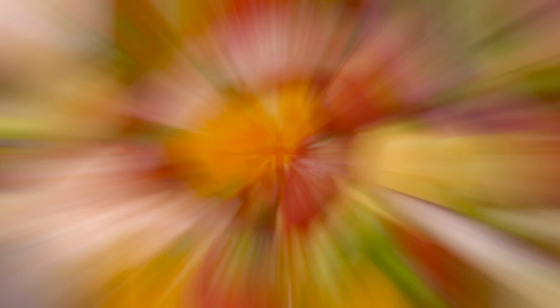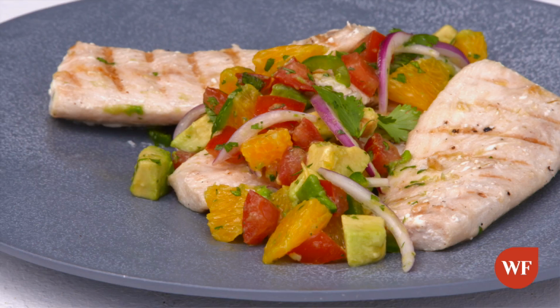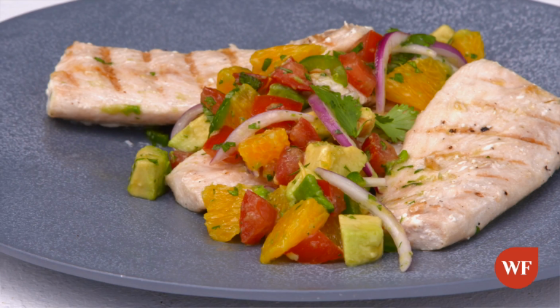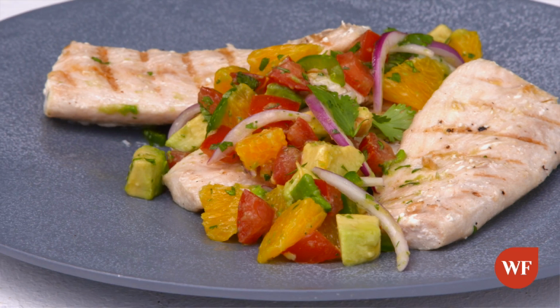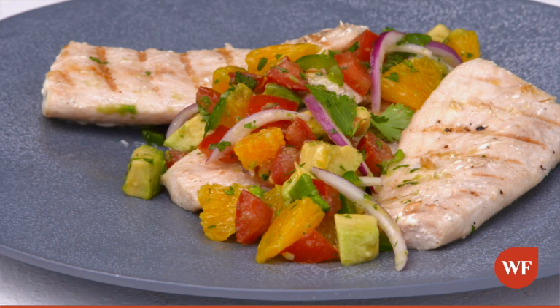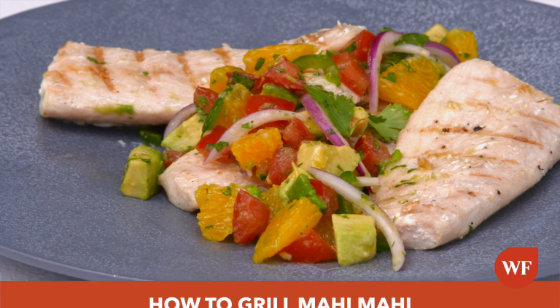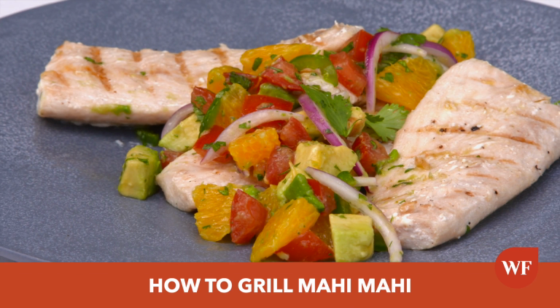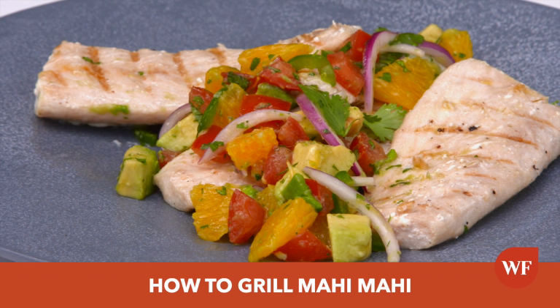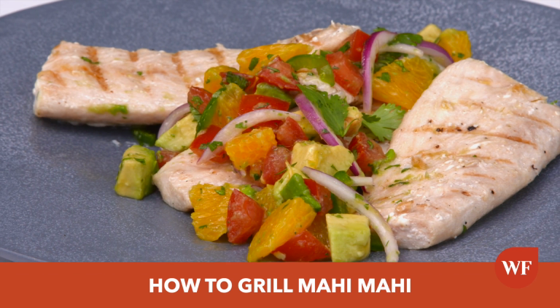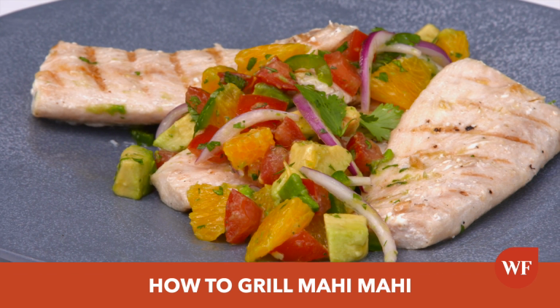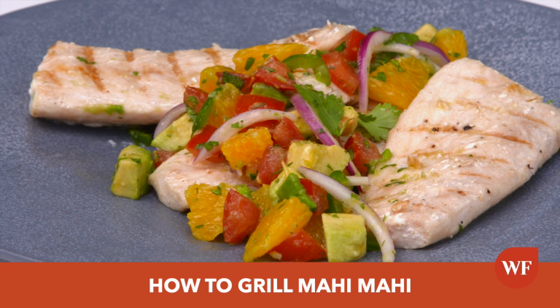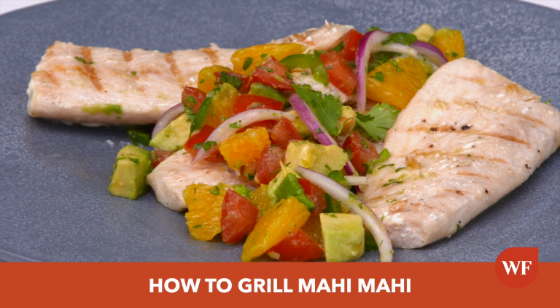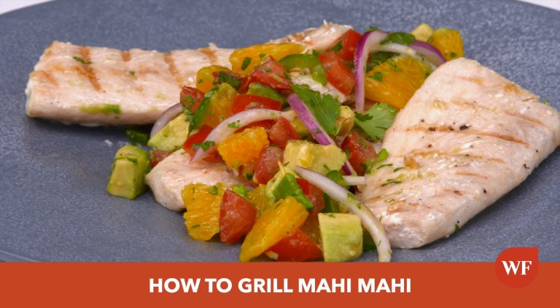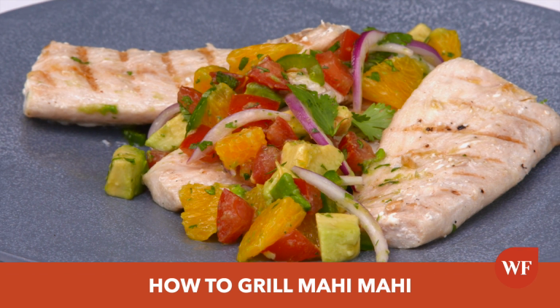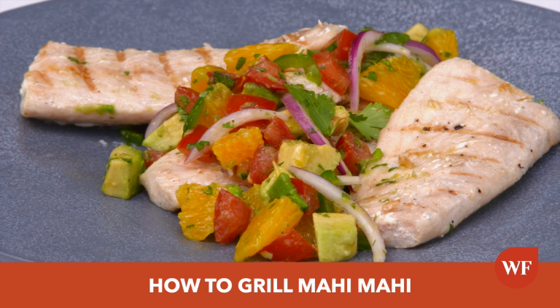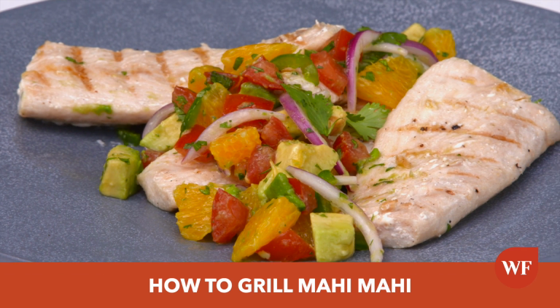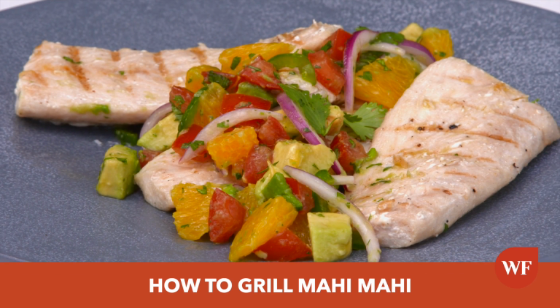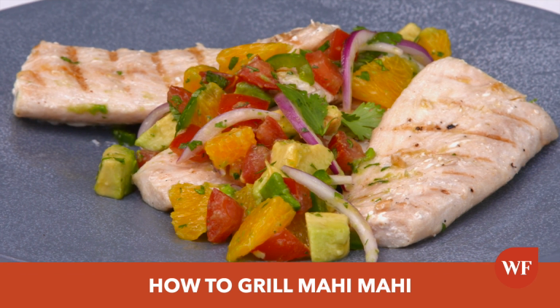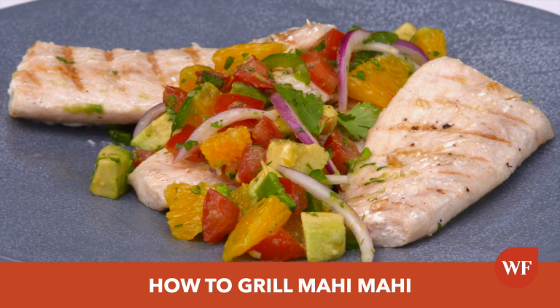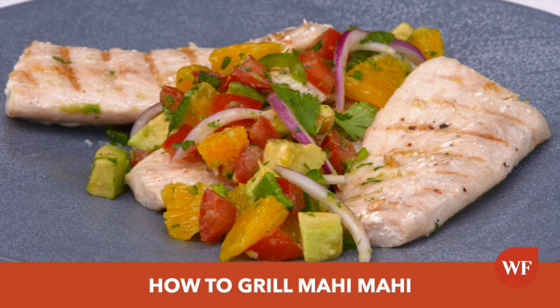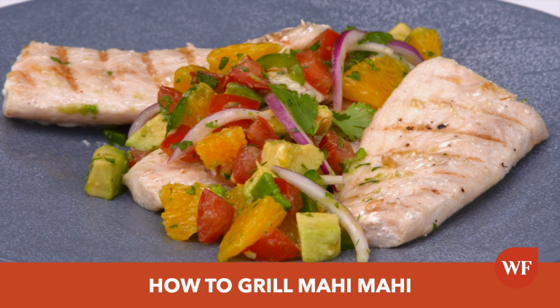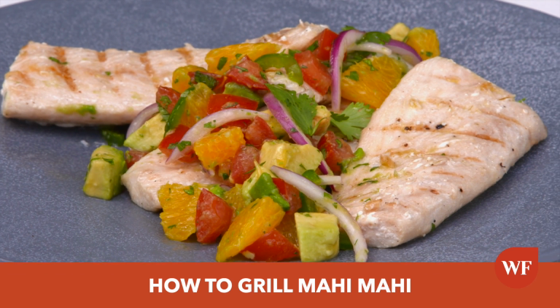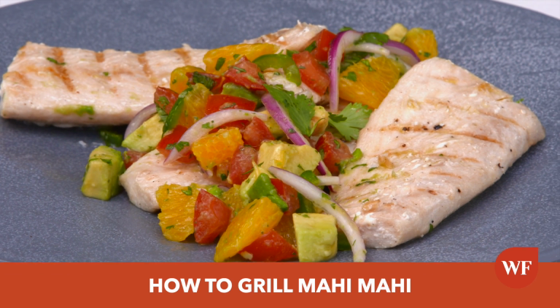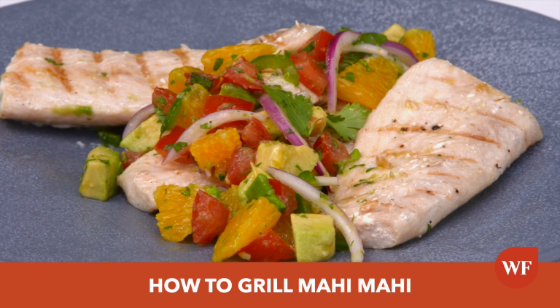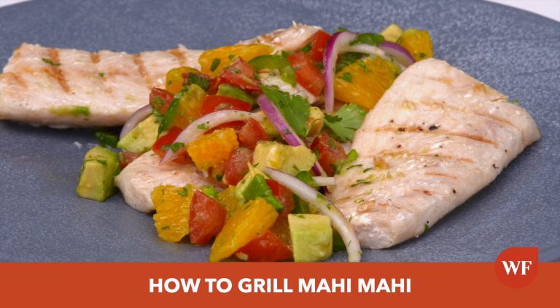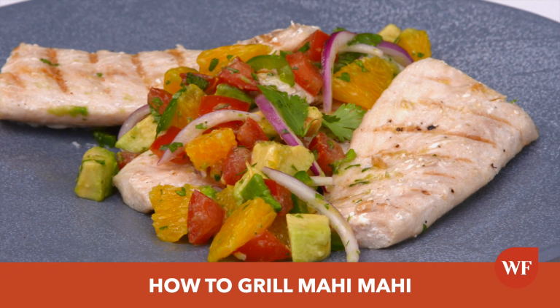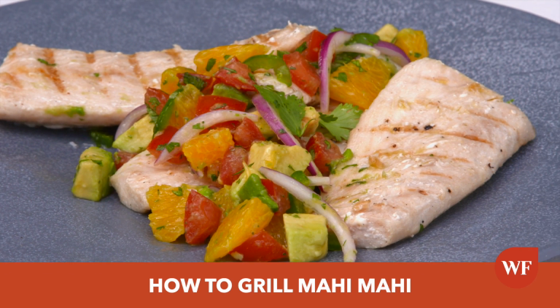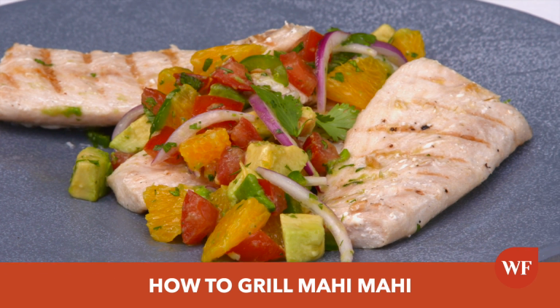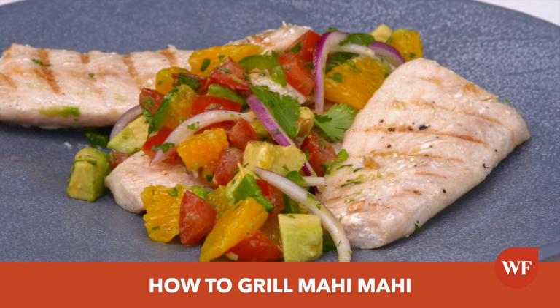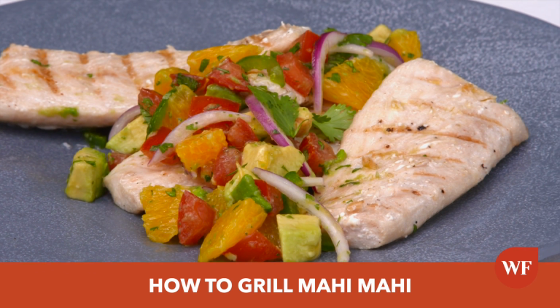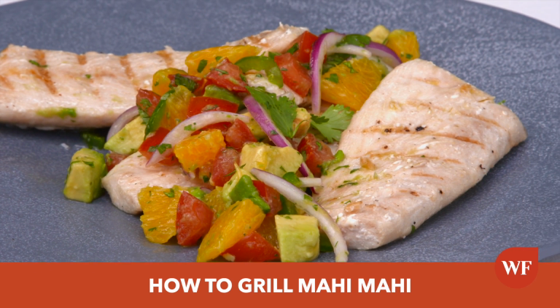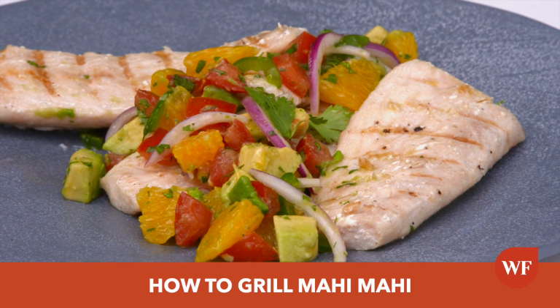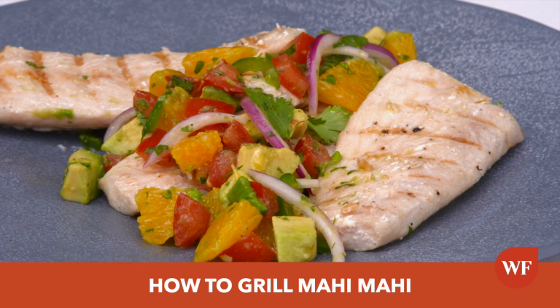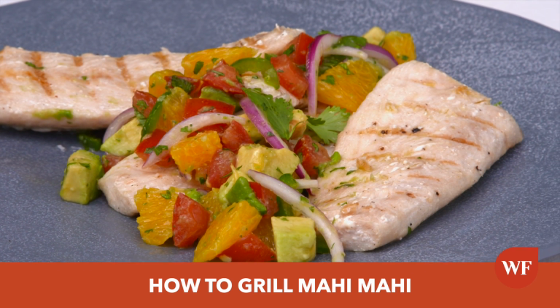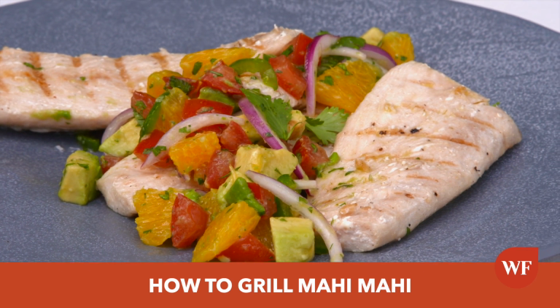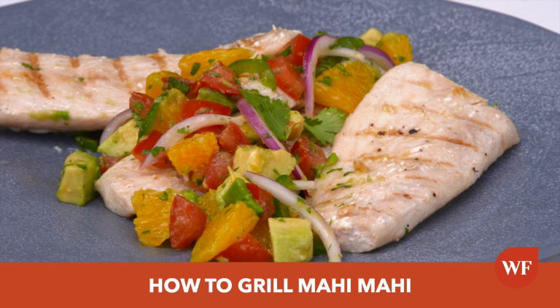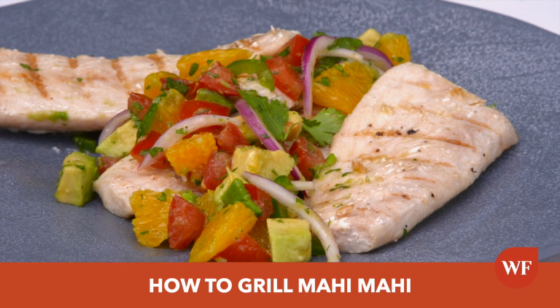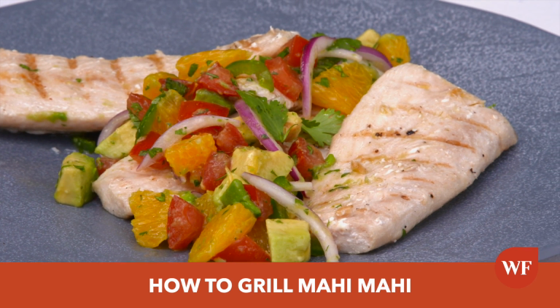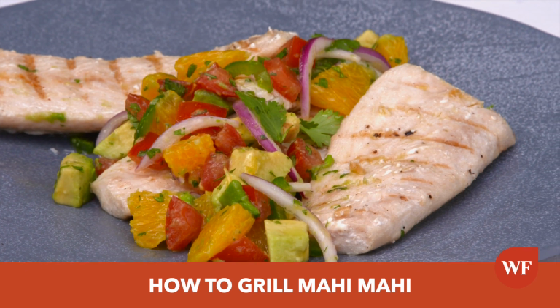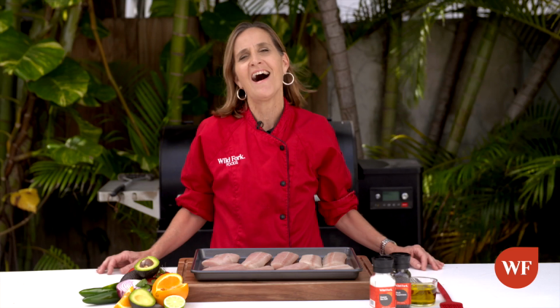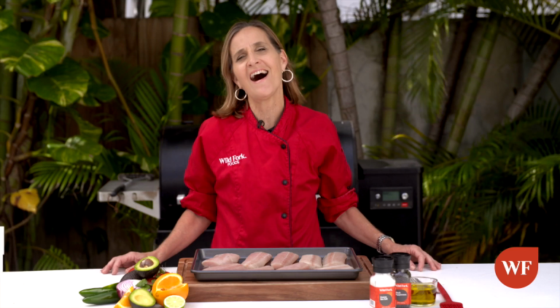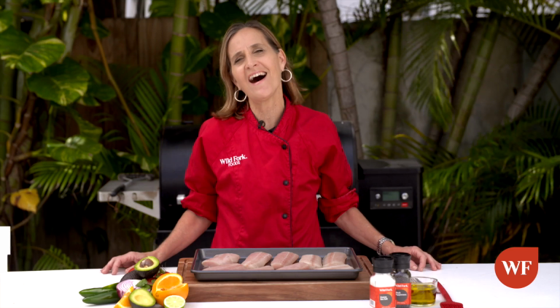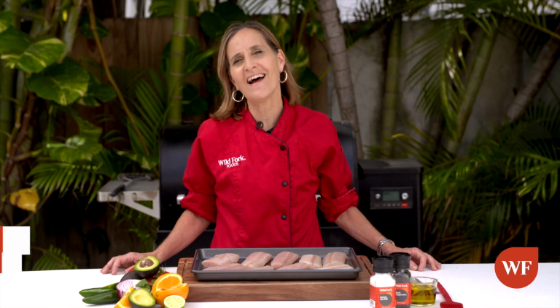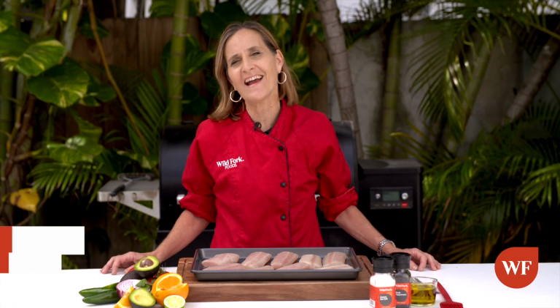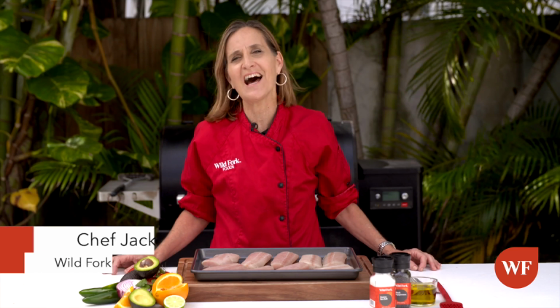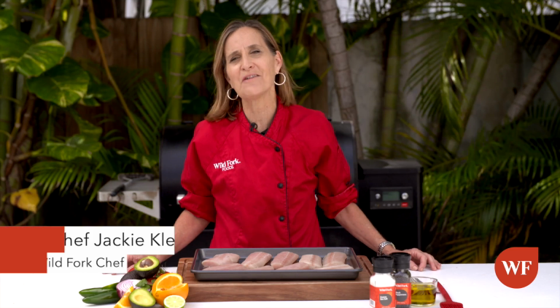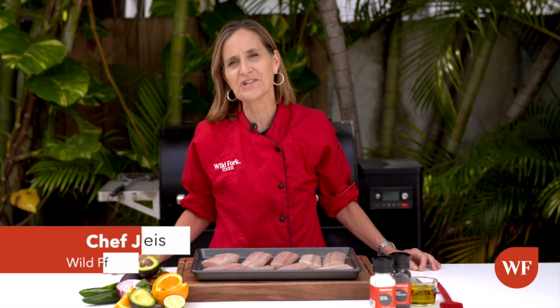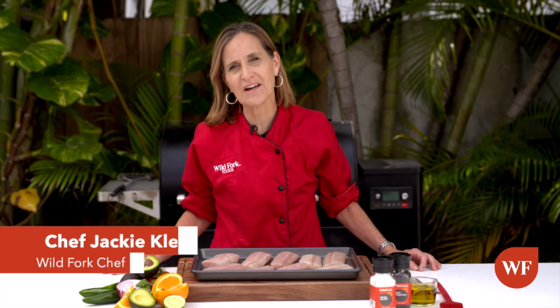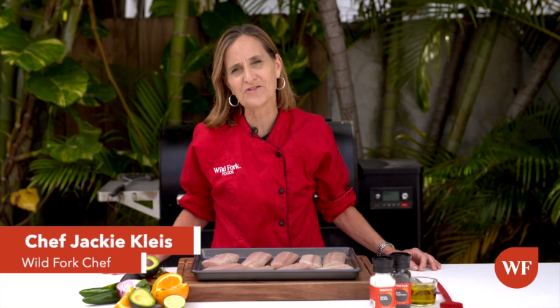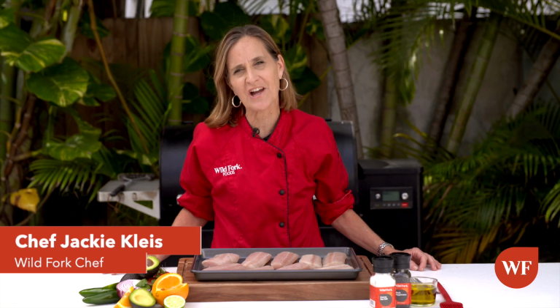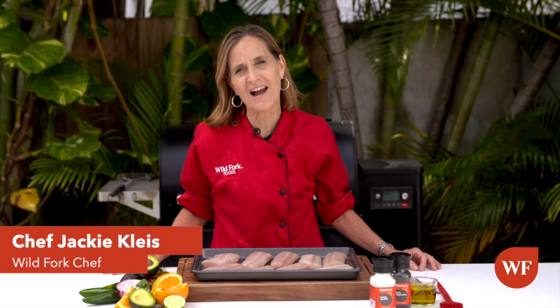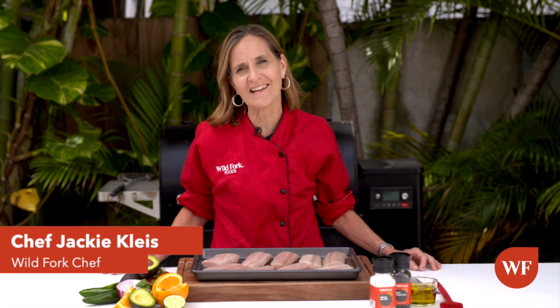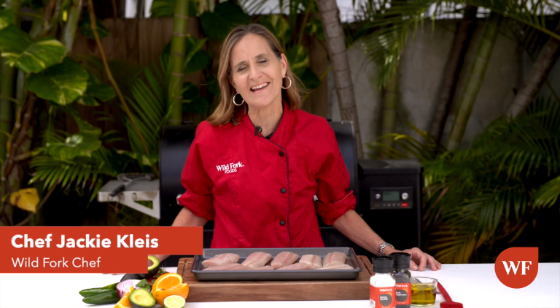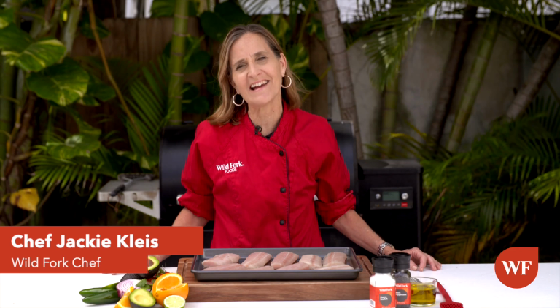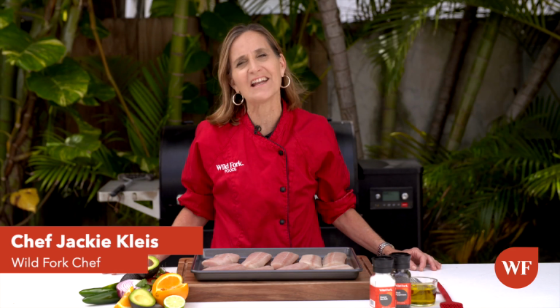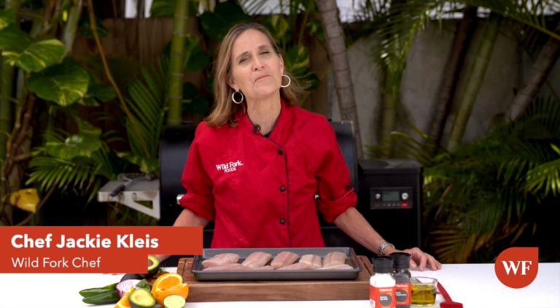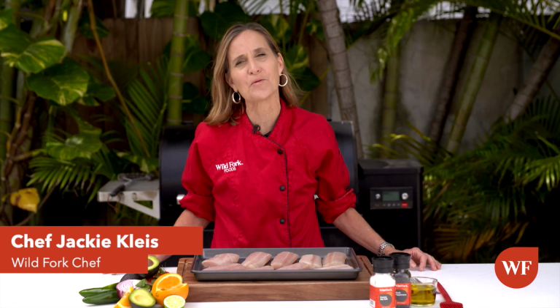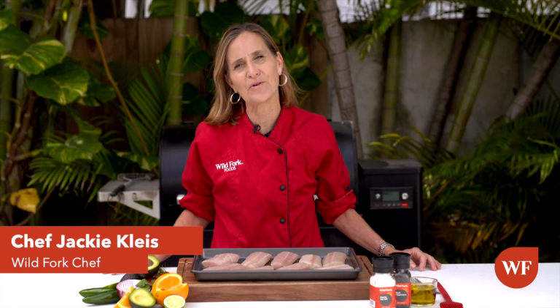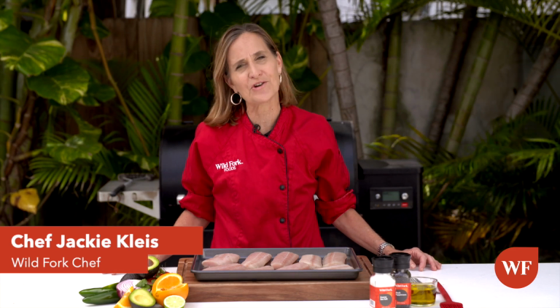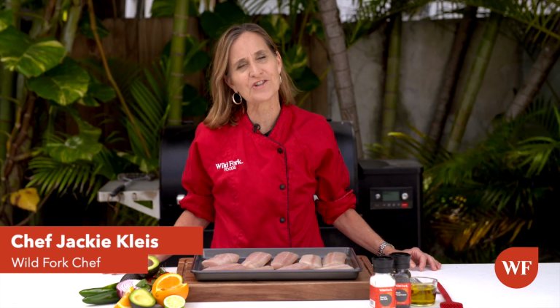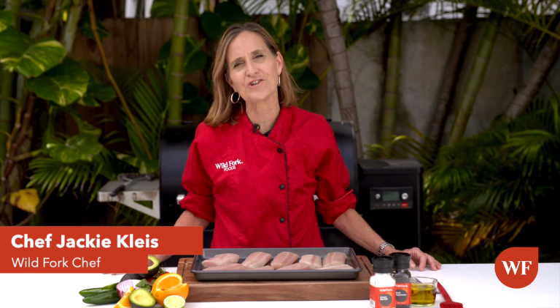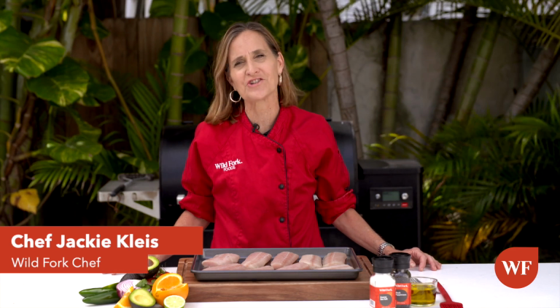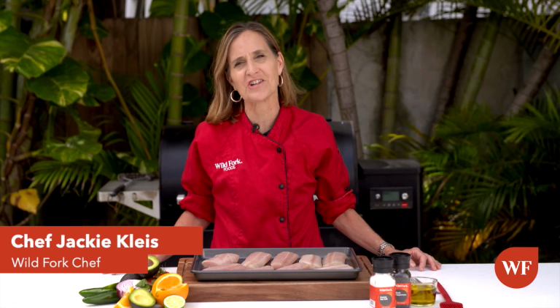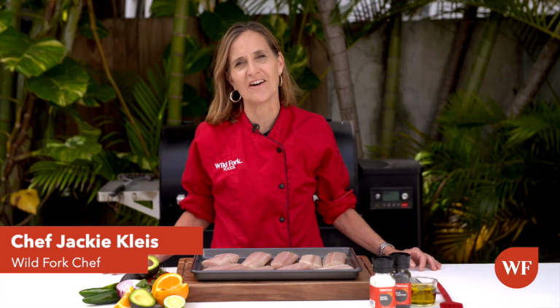Today's recipe is a grilled mahi-mahi with an avocado and citrus salsa. Hi, I'm Chef Jackie, and I'm your personal chef.